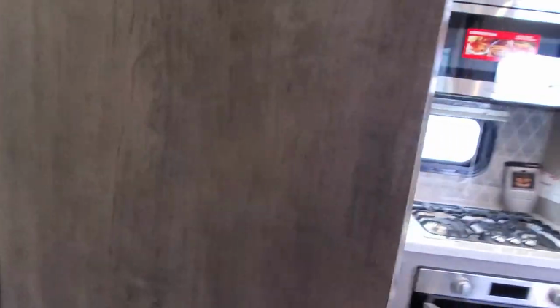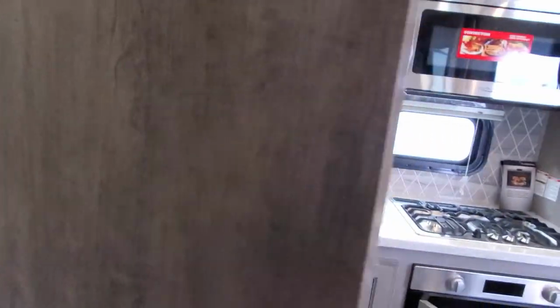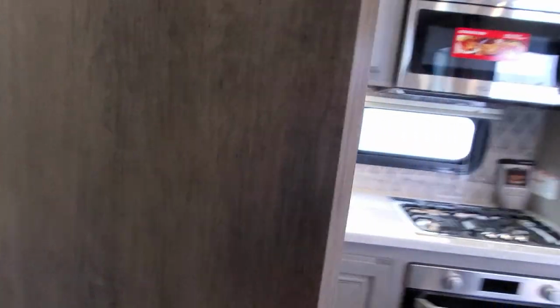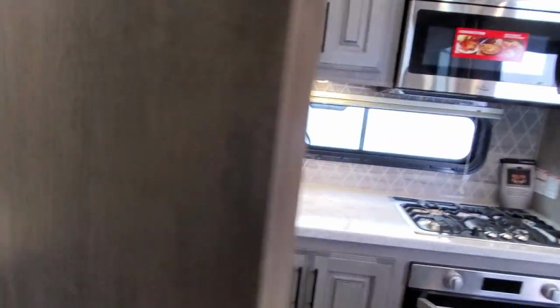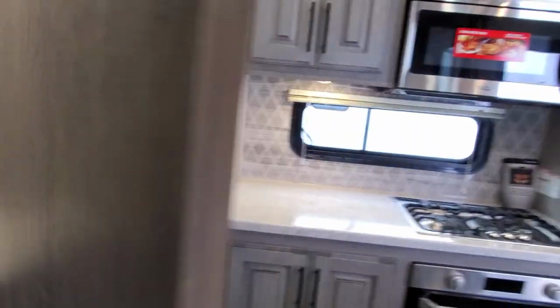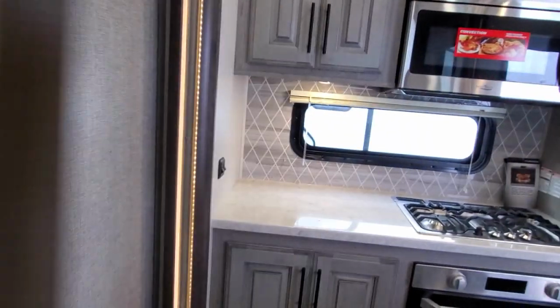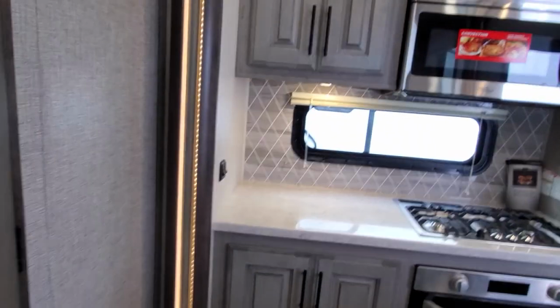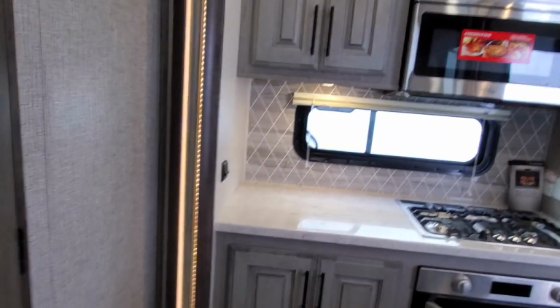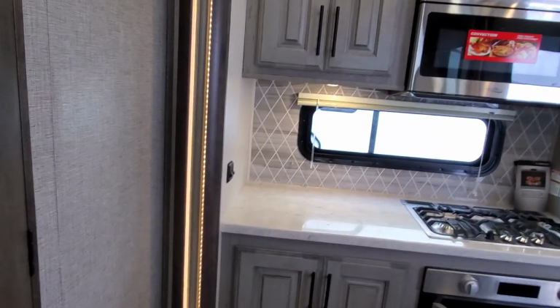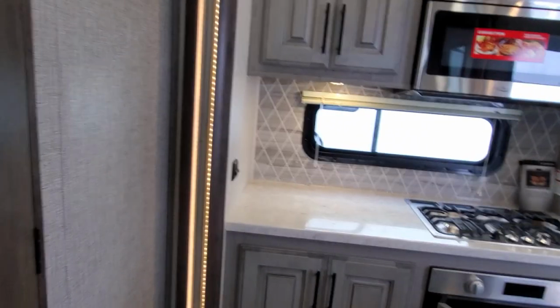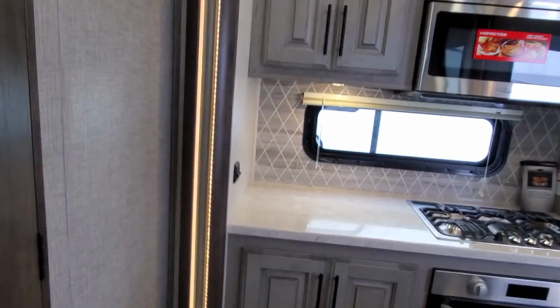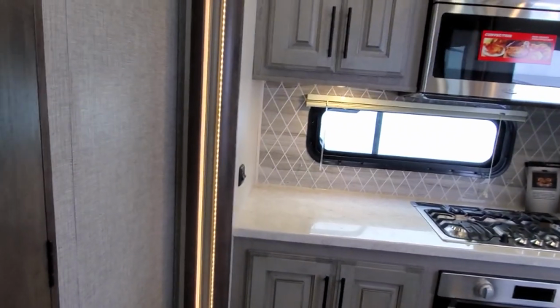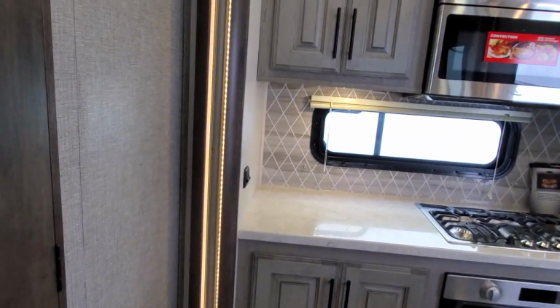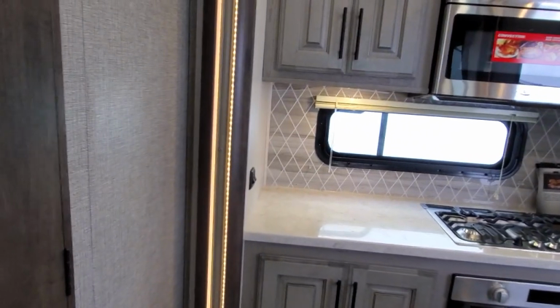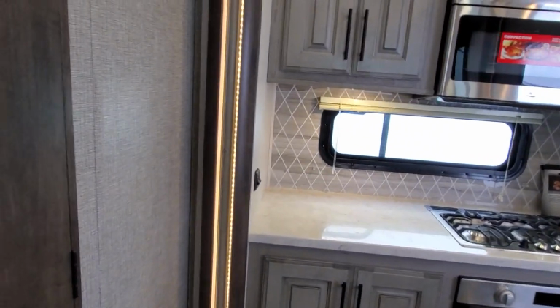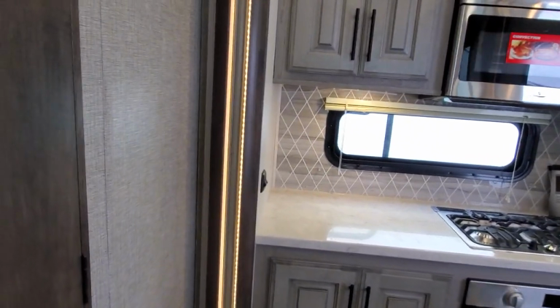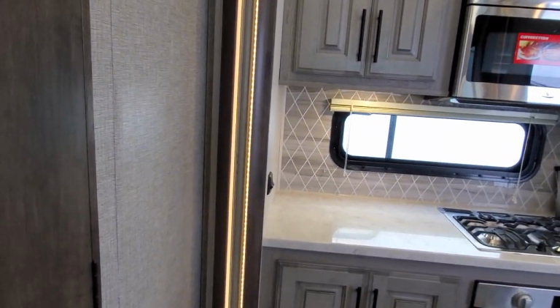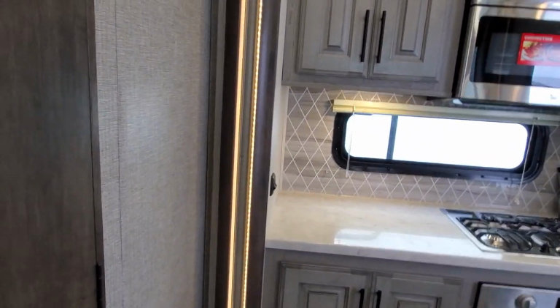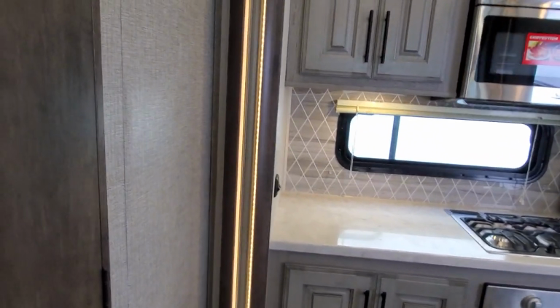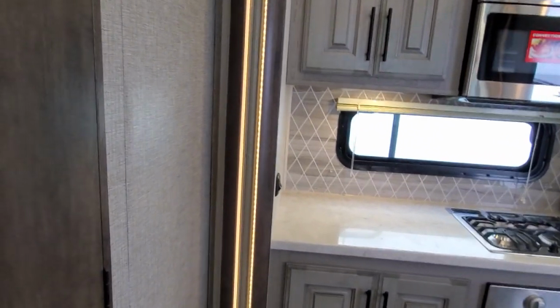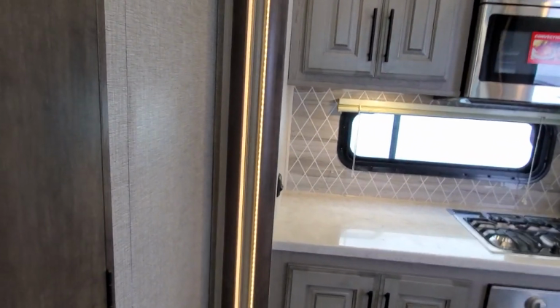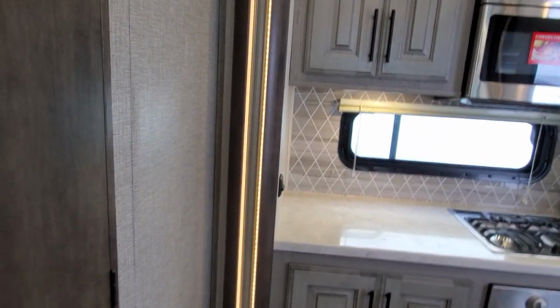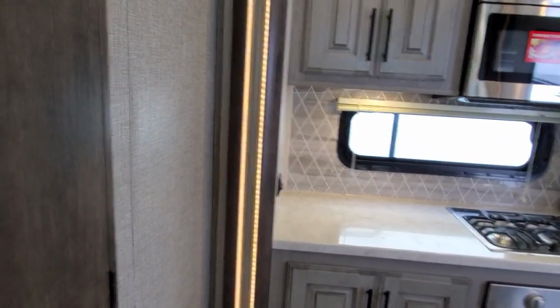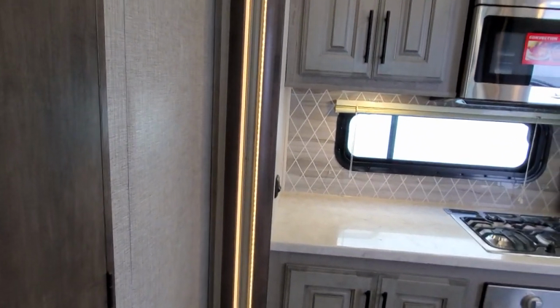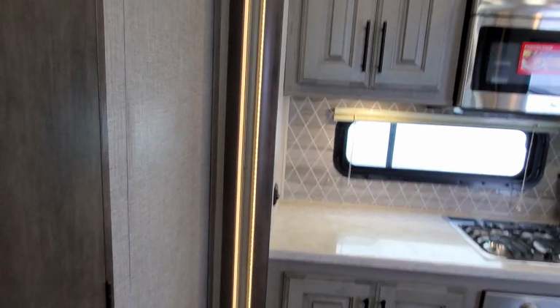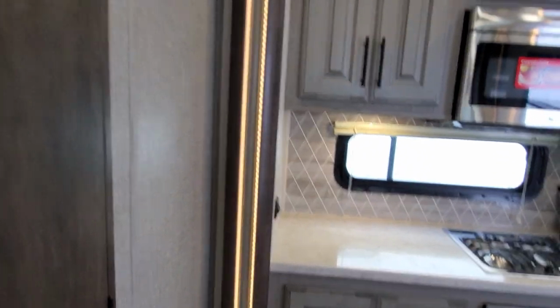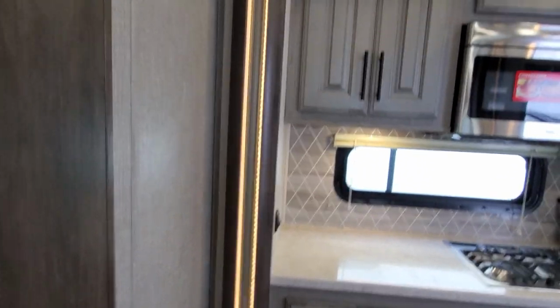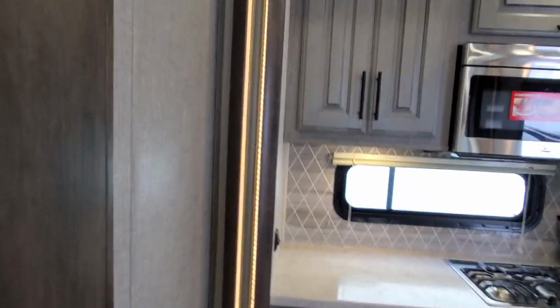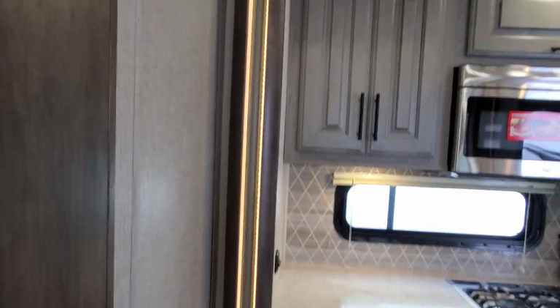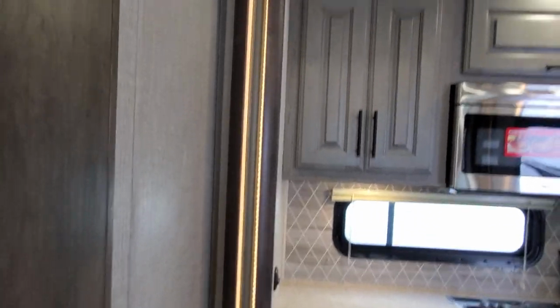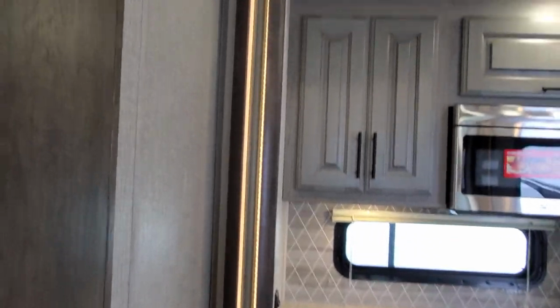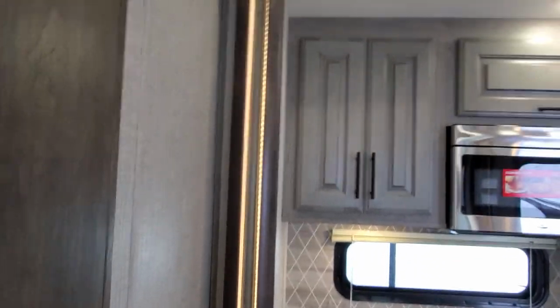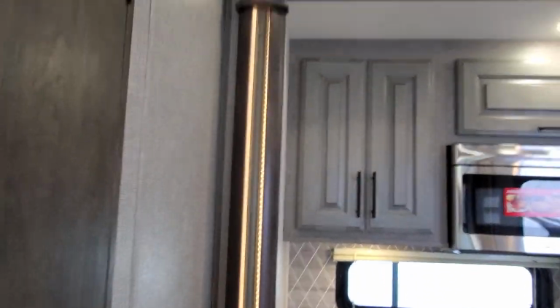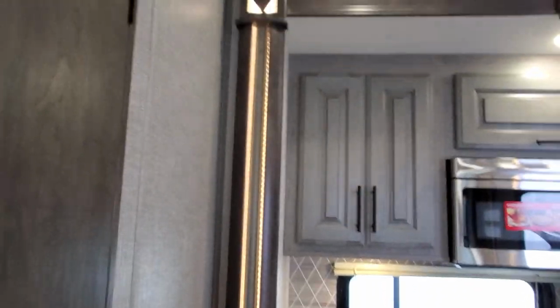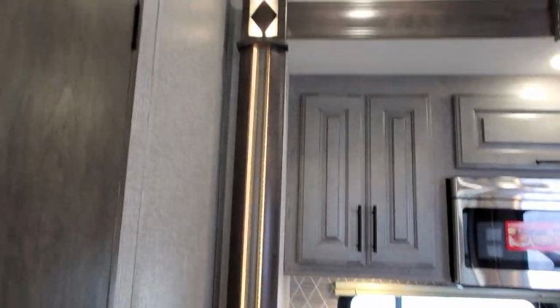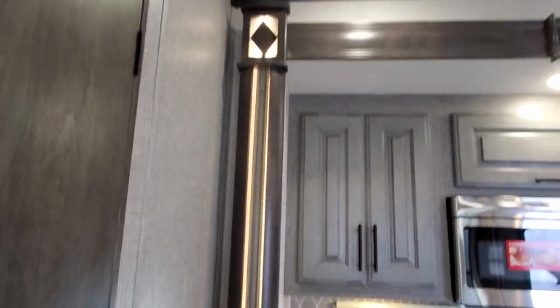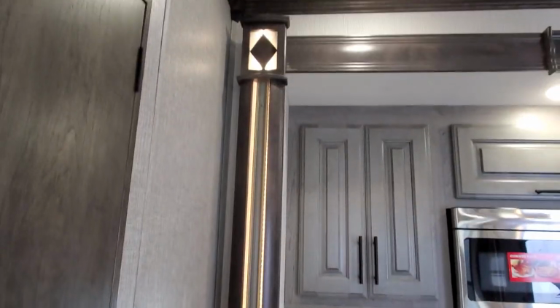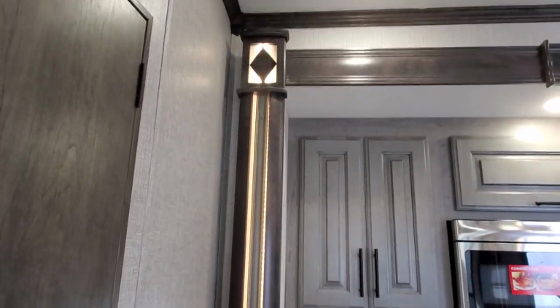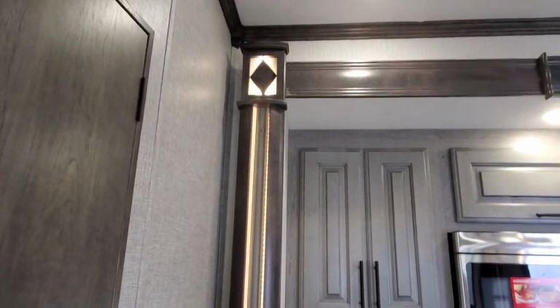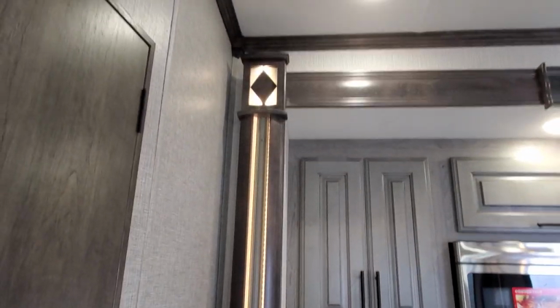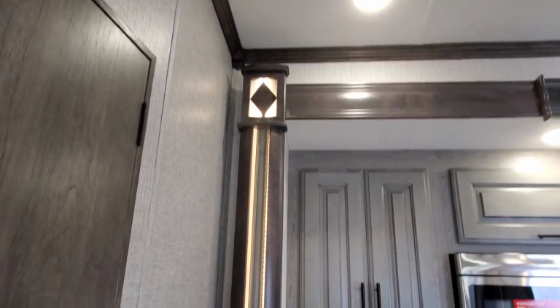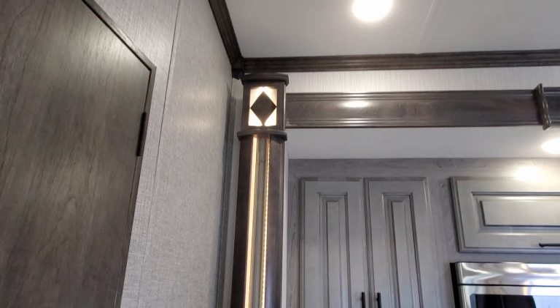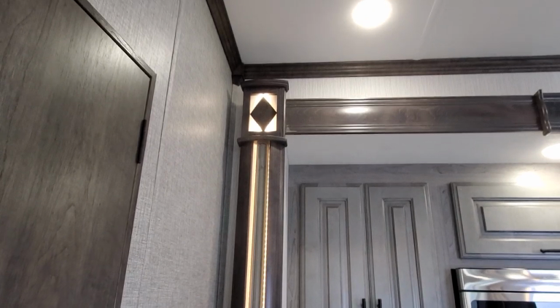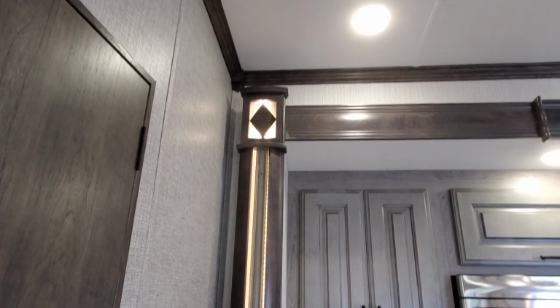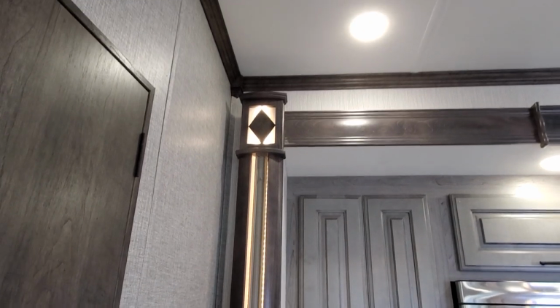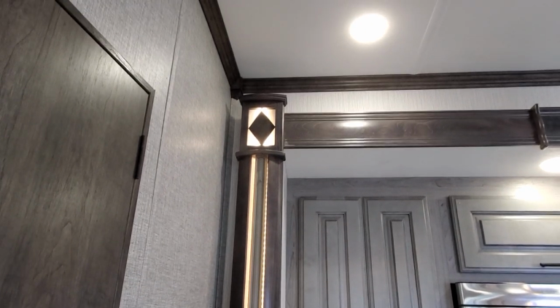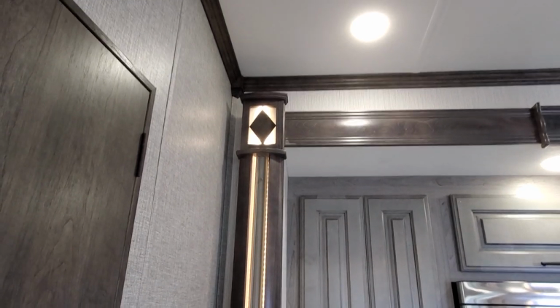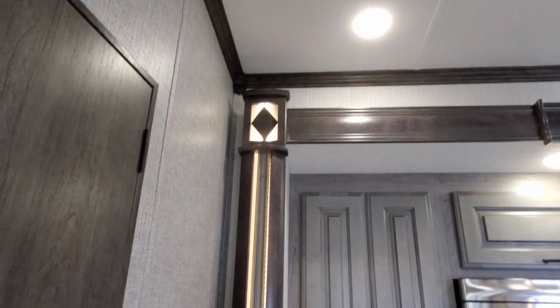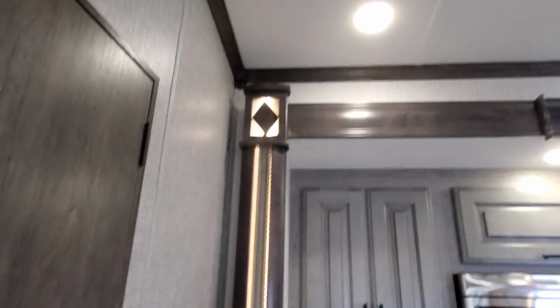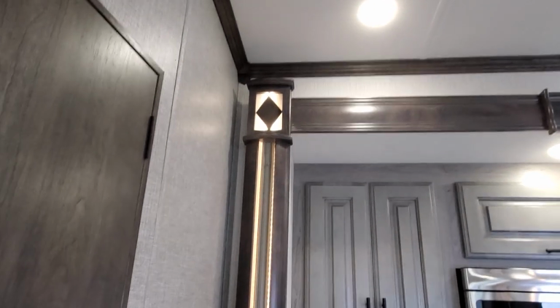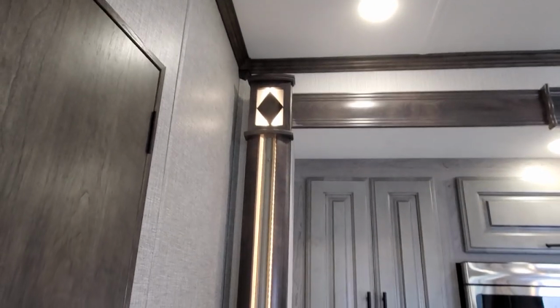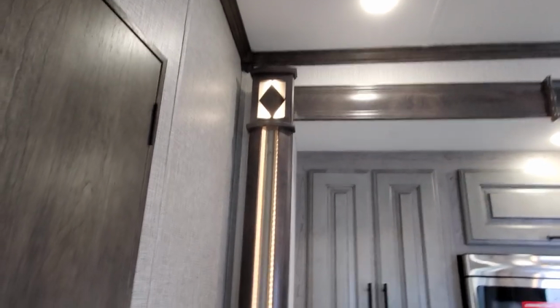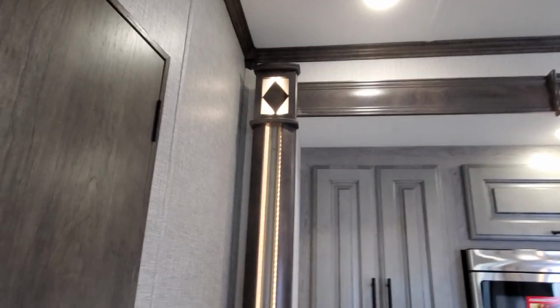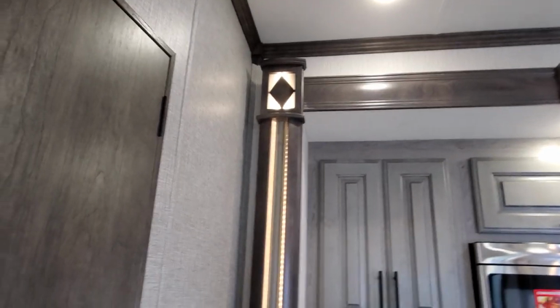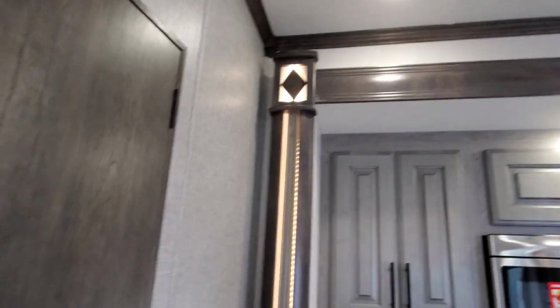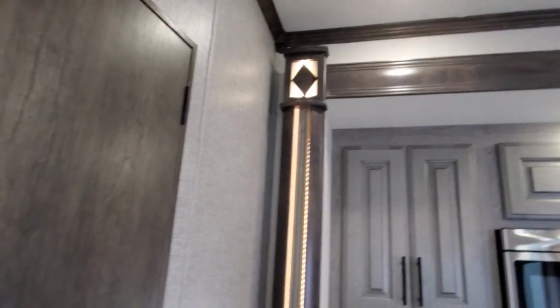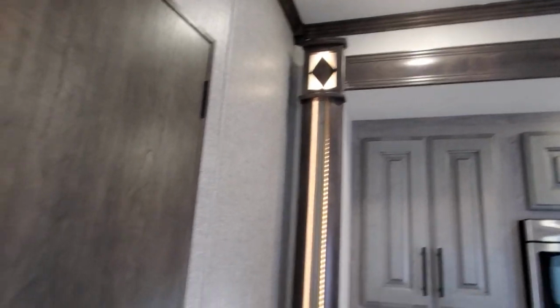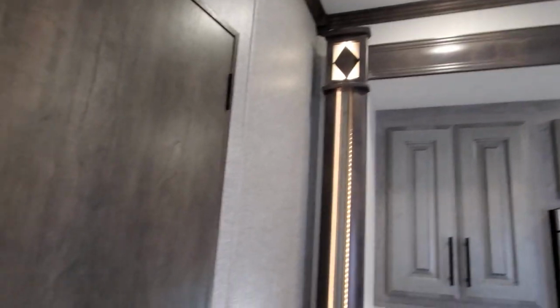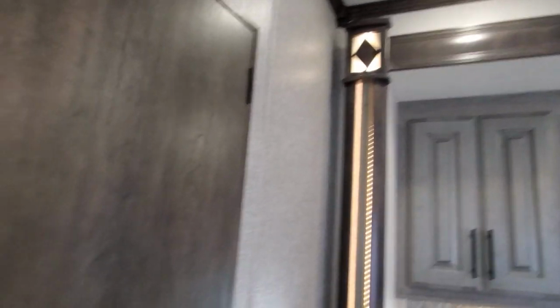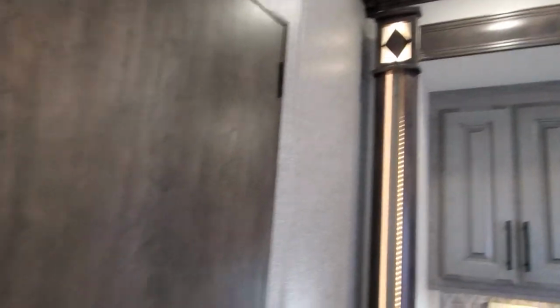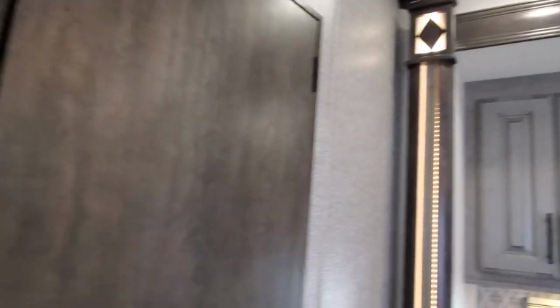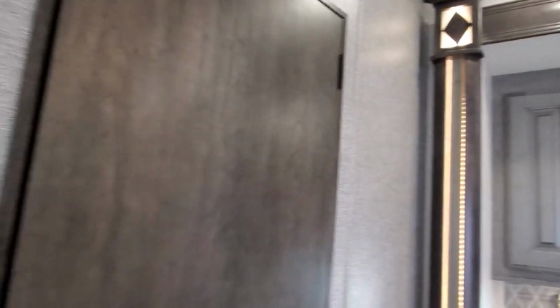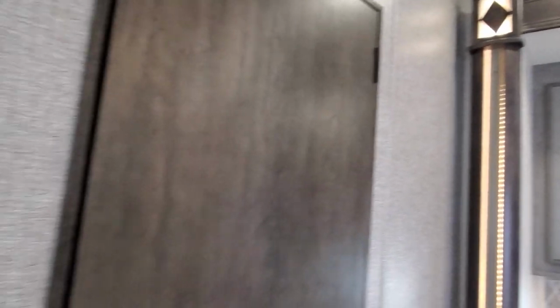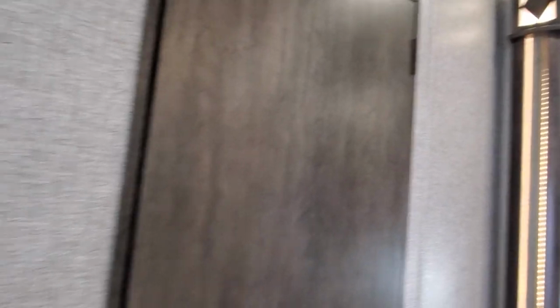Very nice mirror medicine cabinet combo with the lighting. I also want to point out the beautiful accent lighting on all of your slides — you have these nice LED lights that just really set the tone in here.